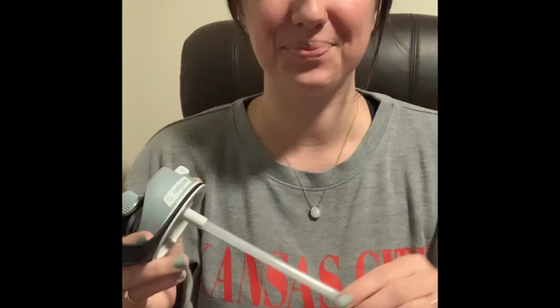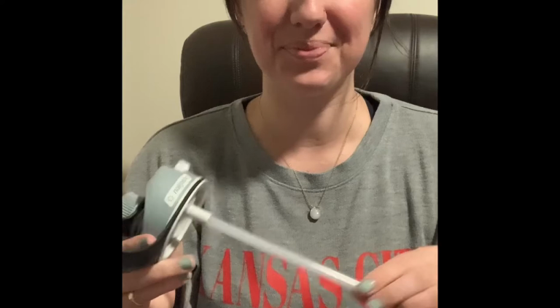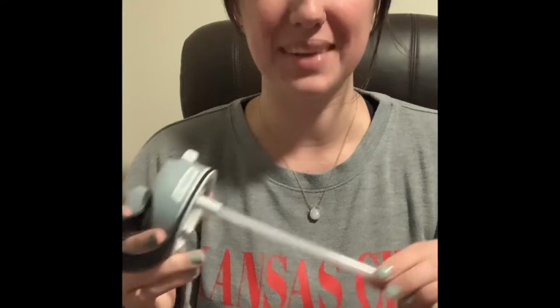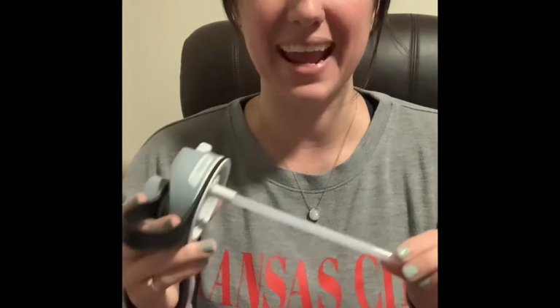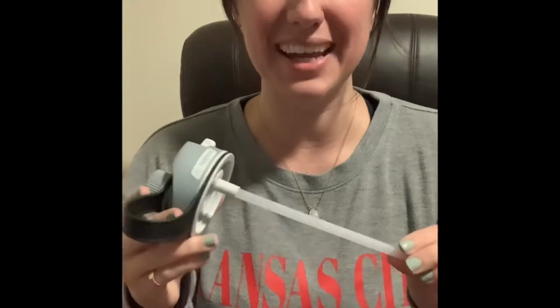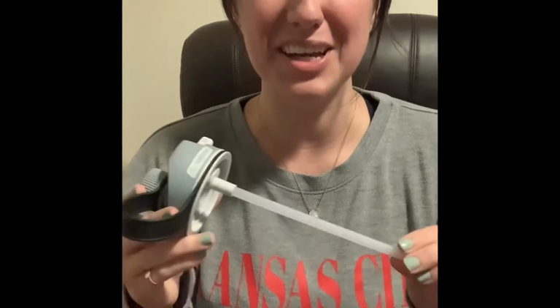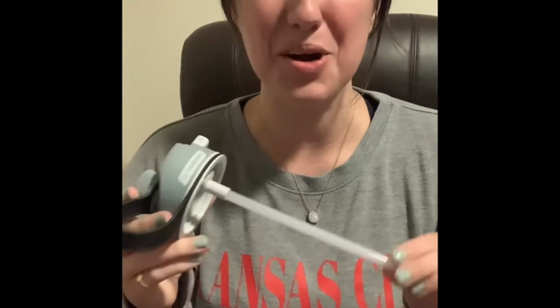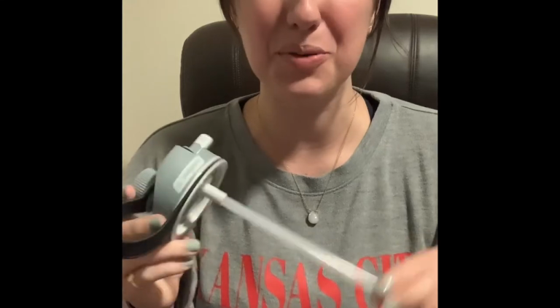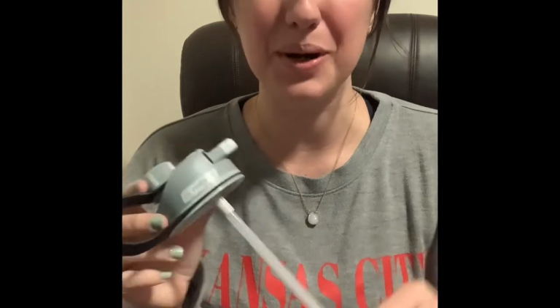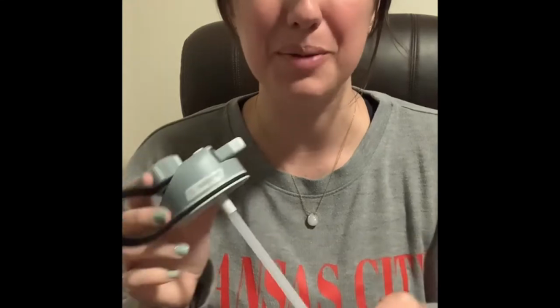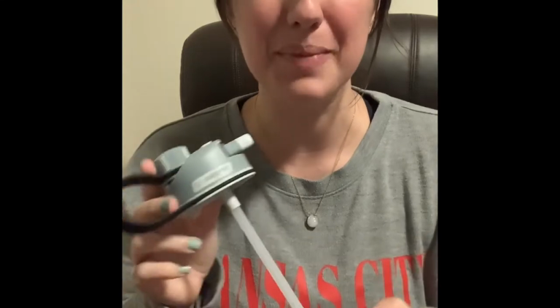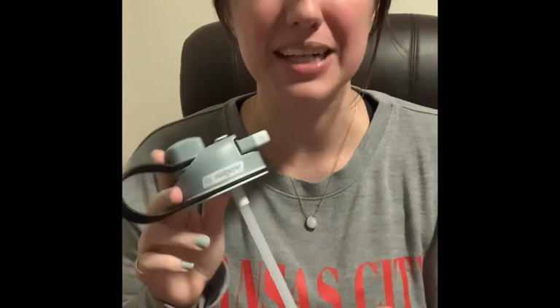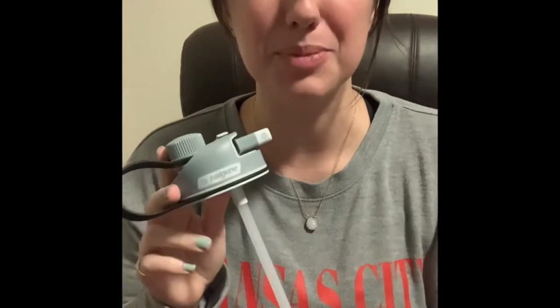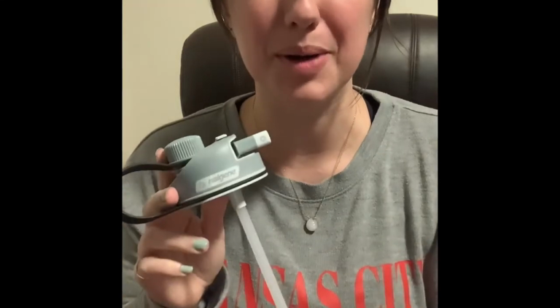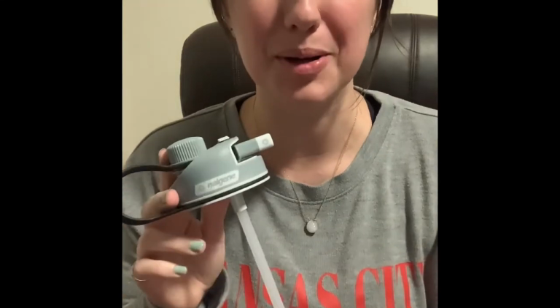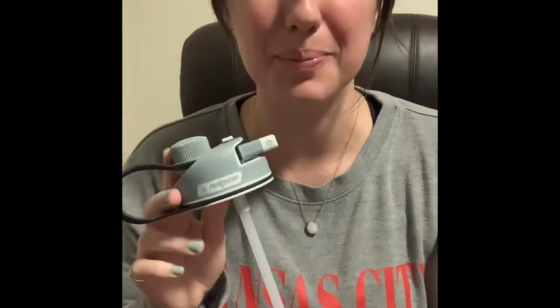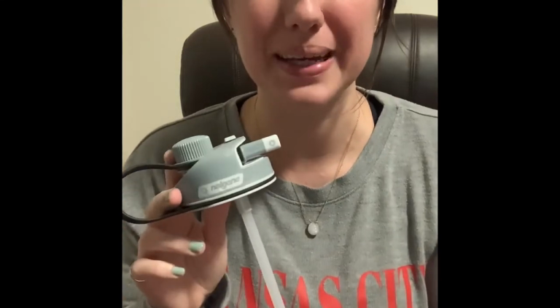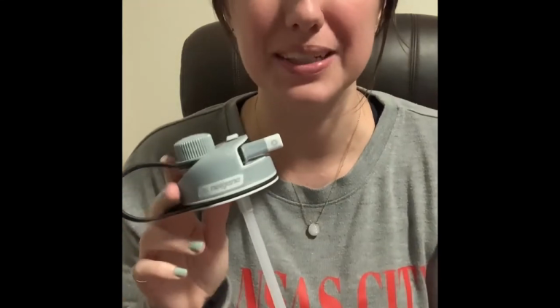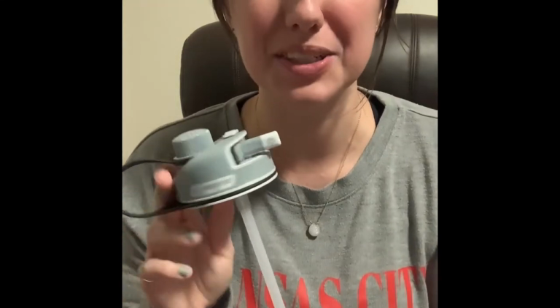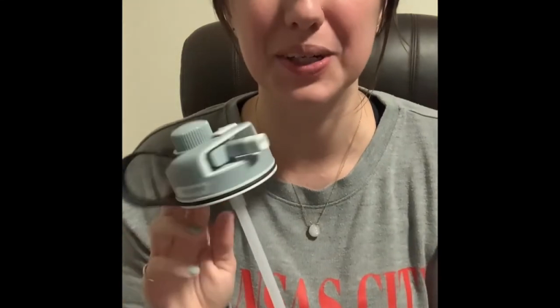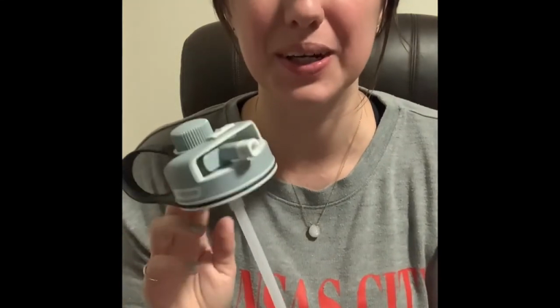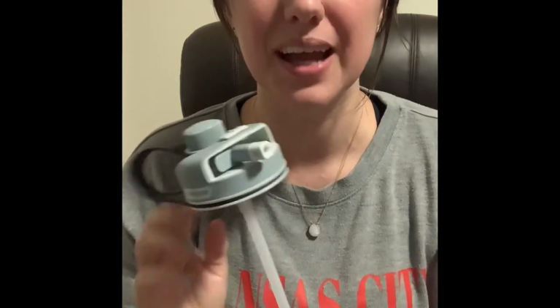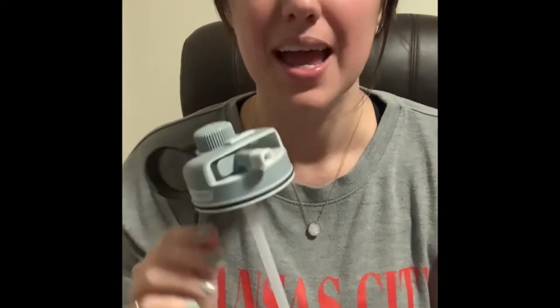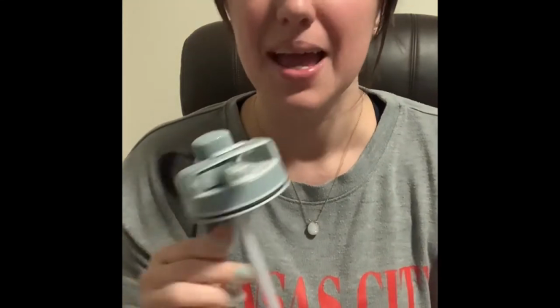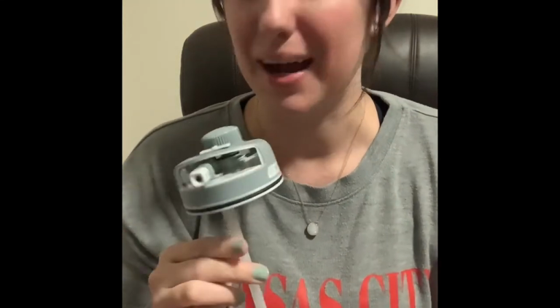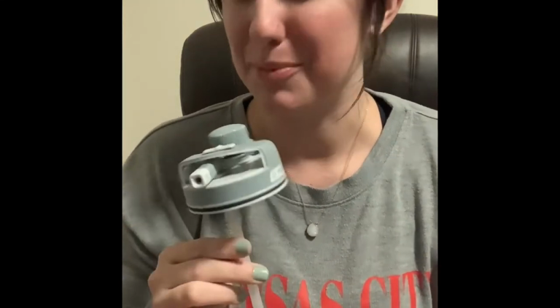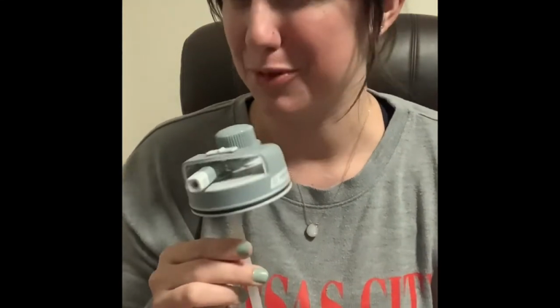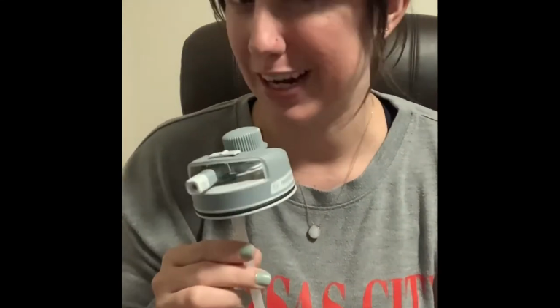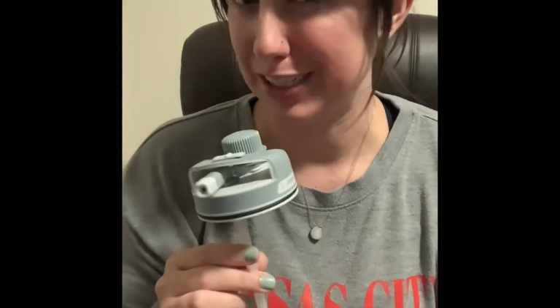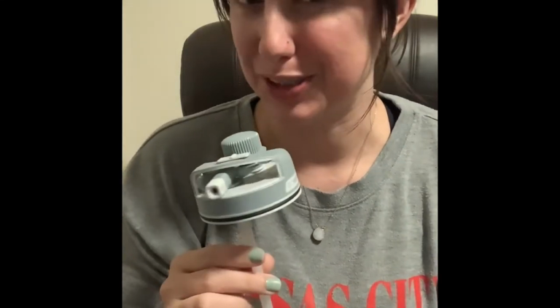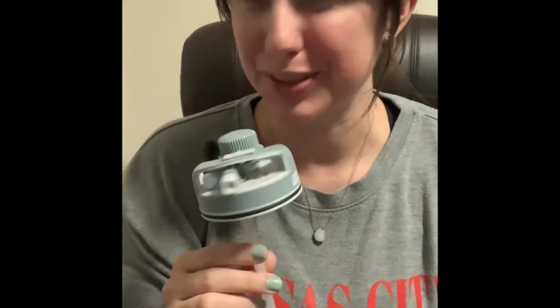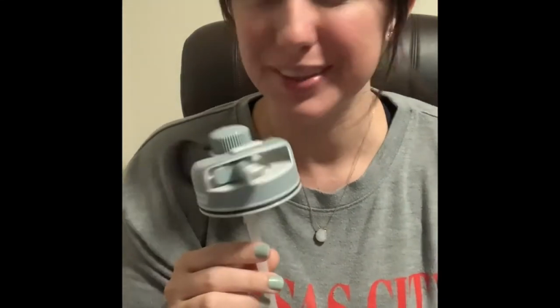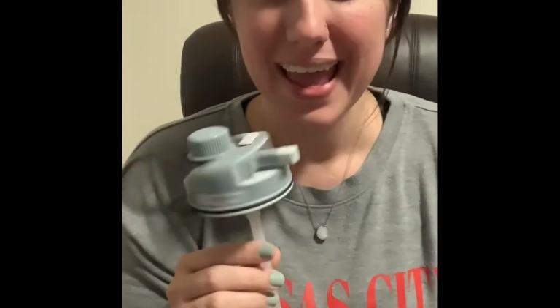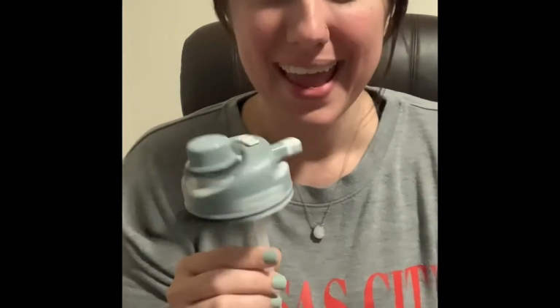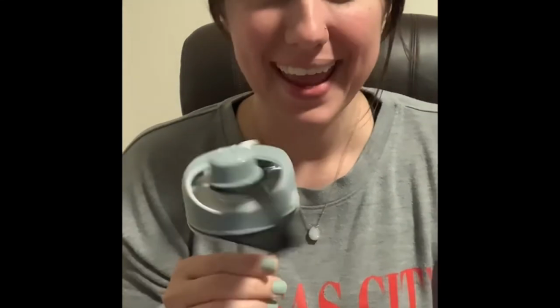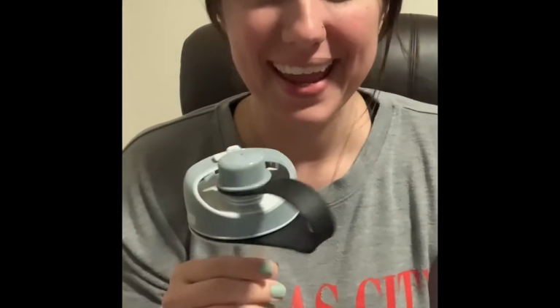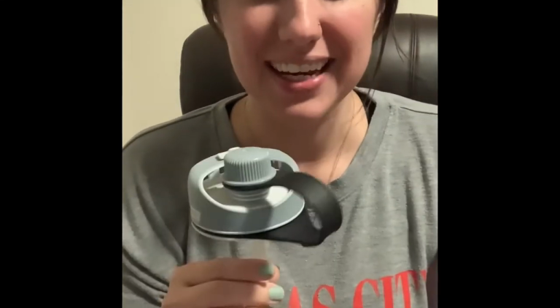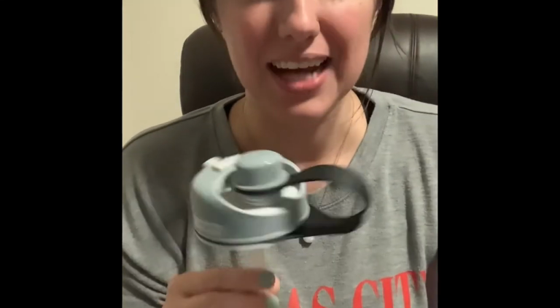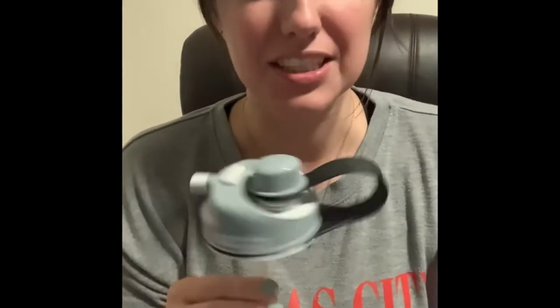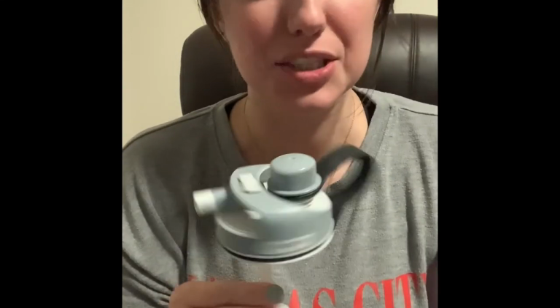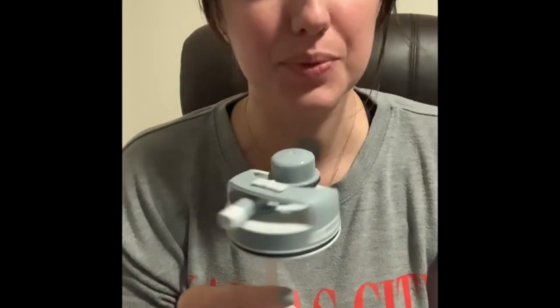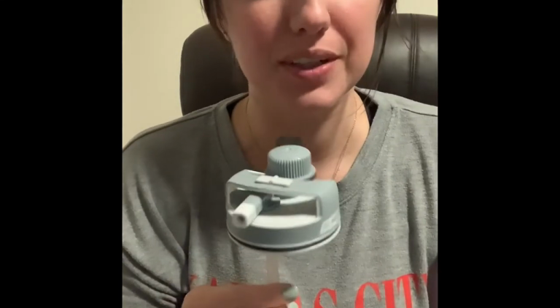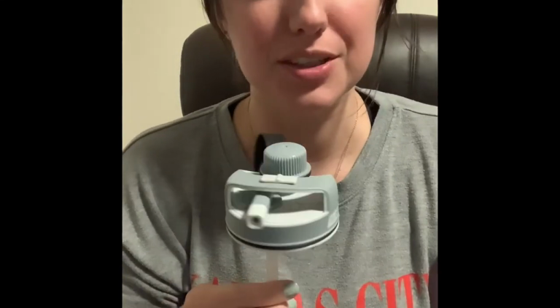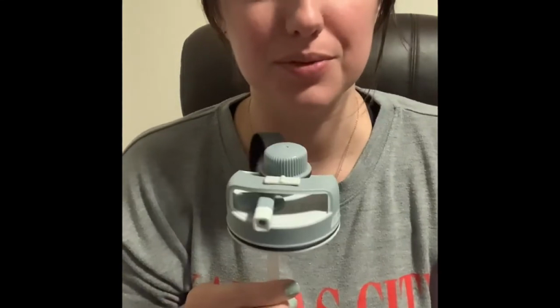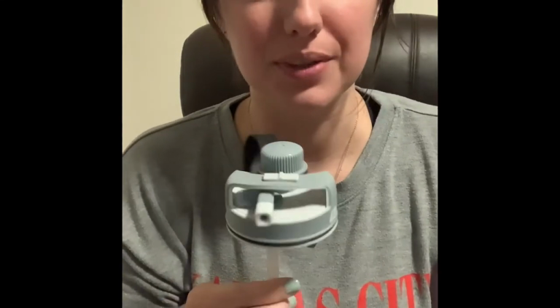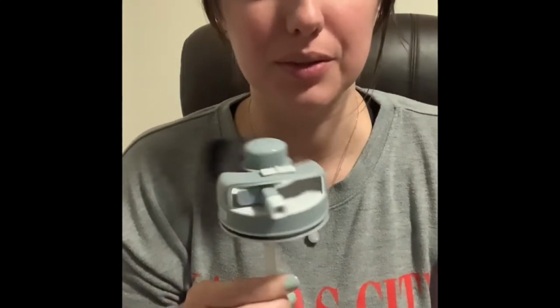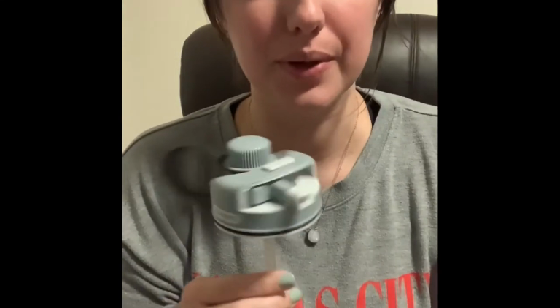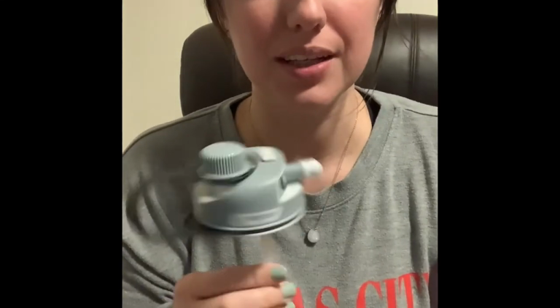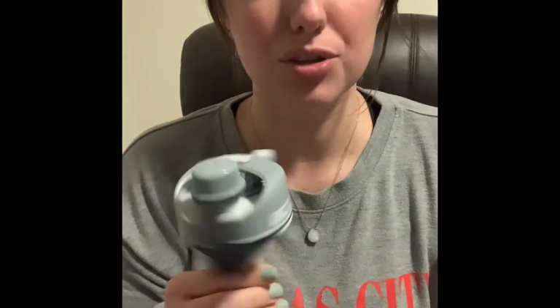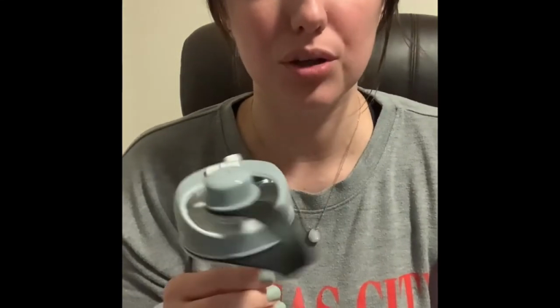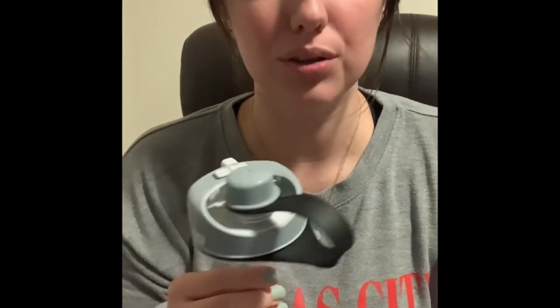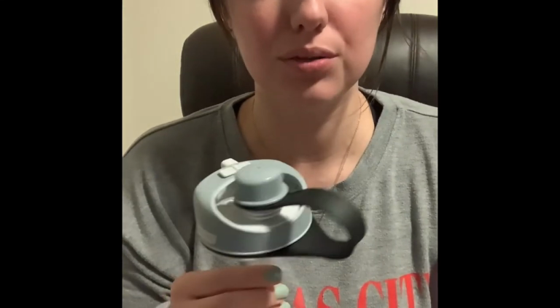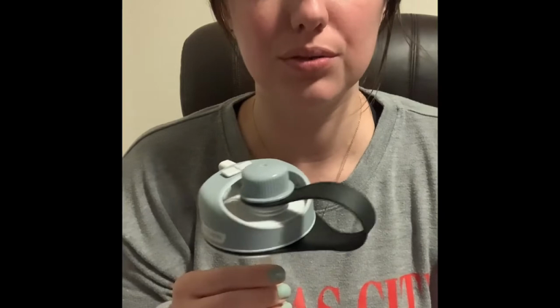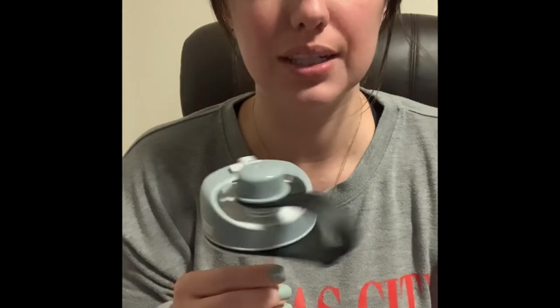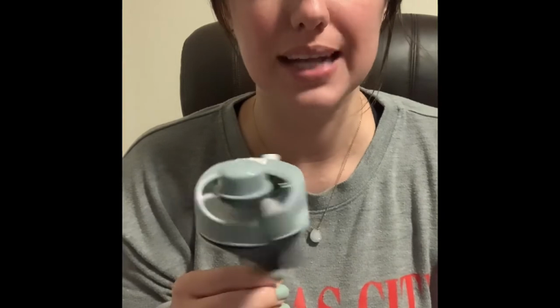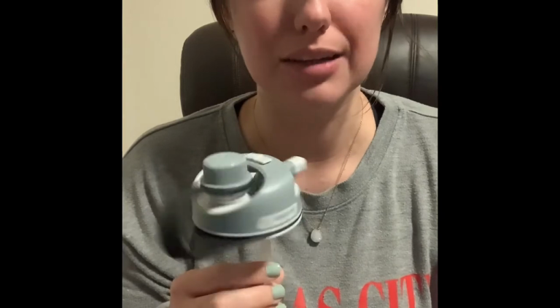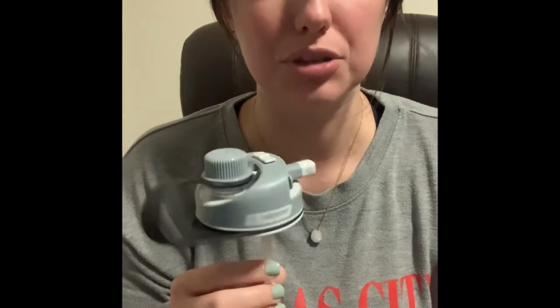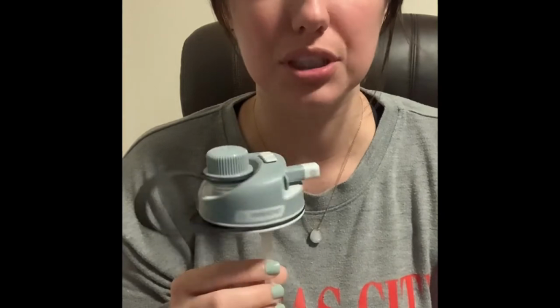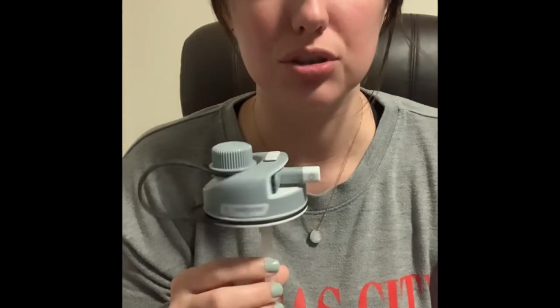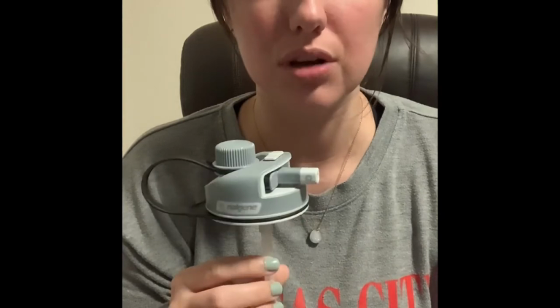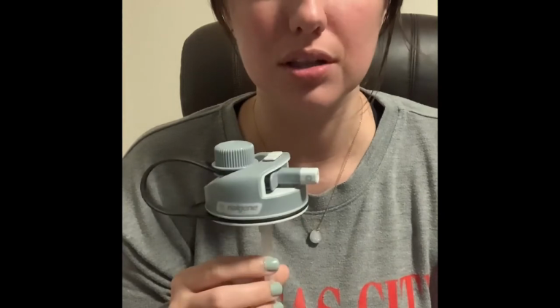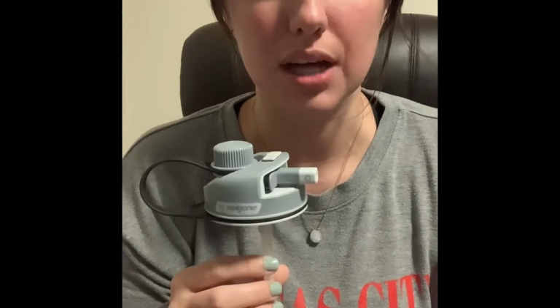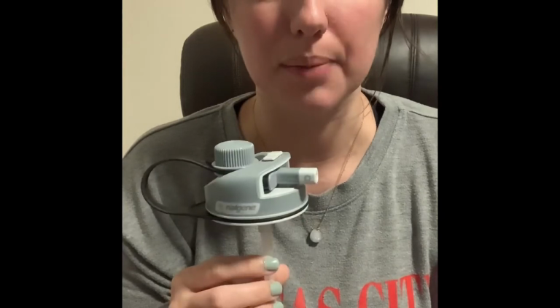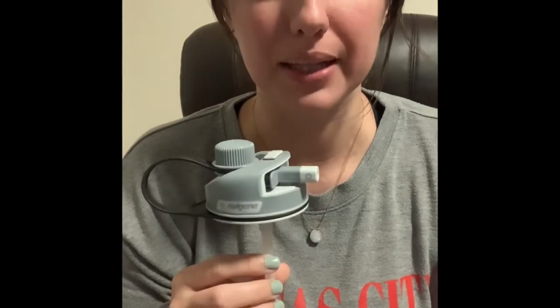Hey y'all, welcome back to Bottle Banter. I'm Rachel and I just wanted to real quick show you the Nalgene Straw Top lid.